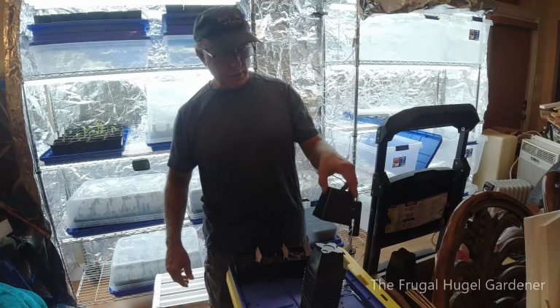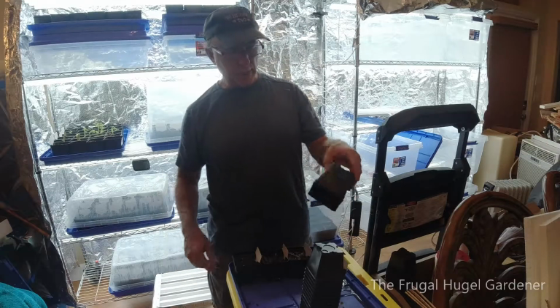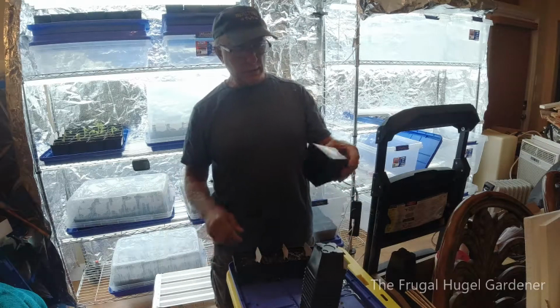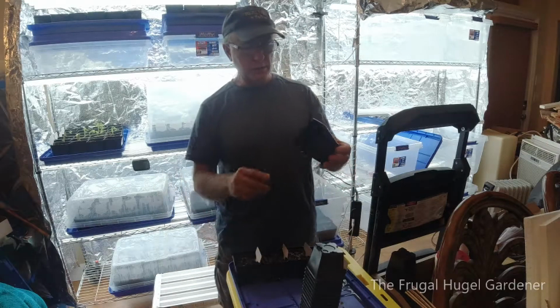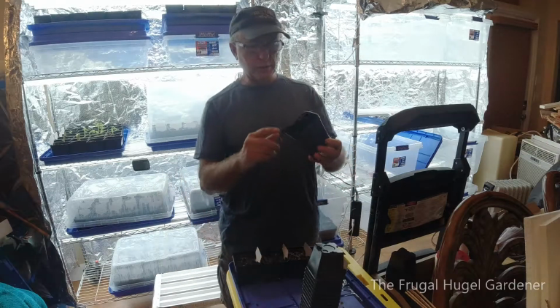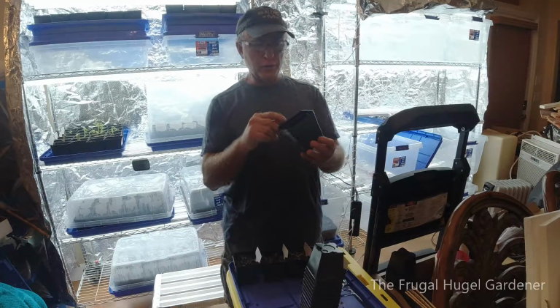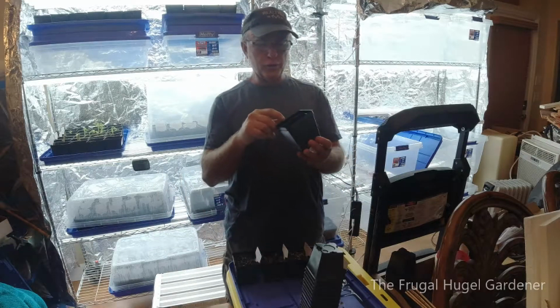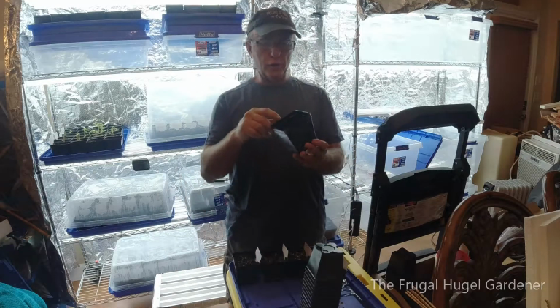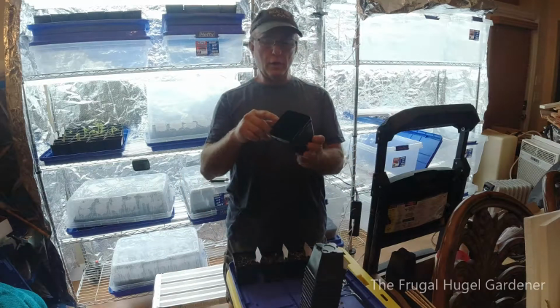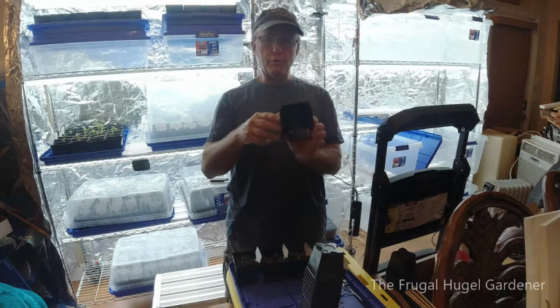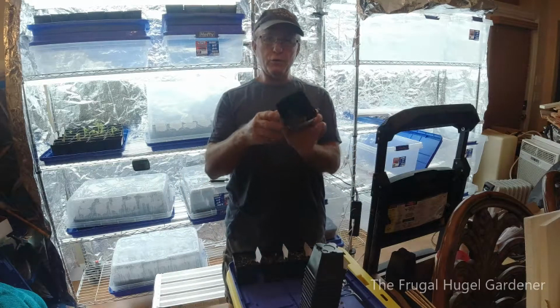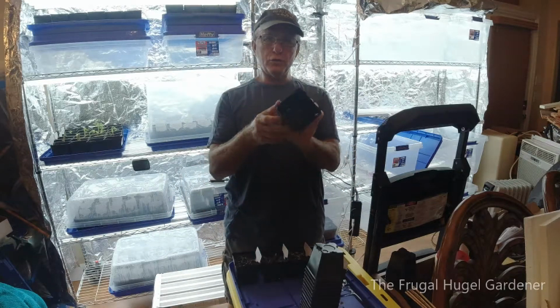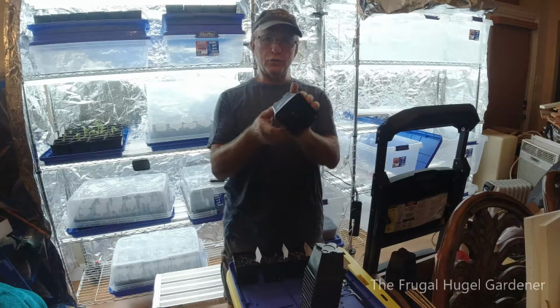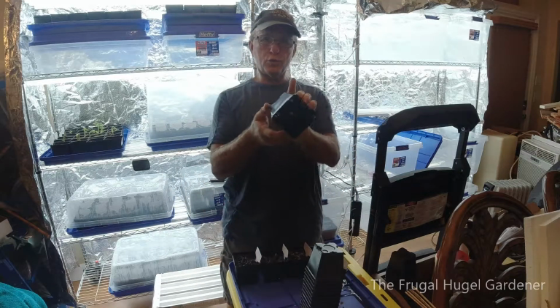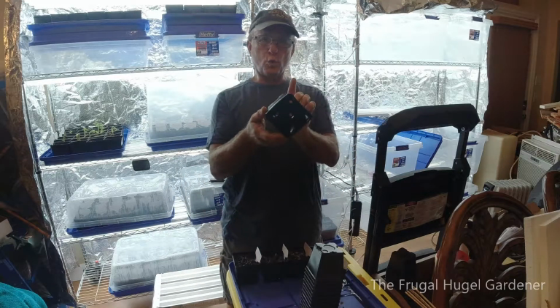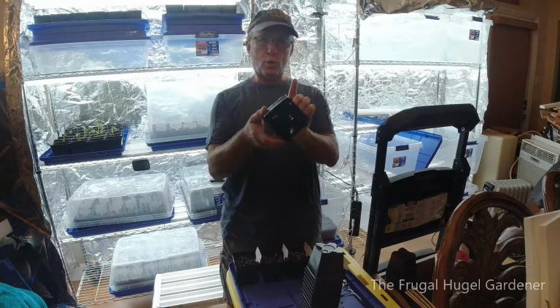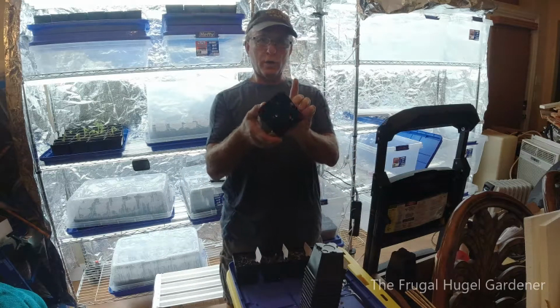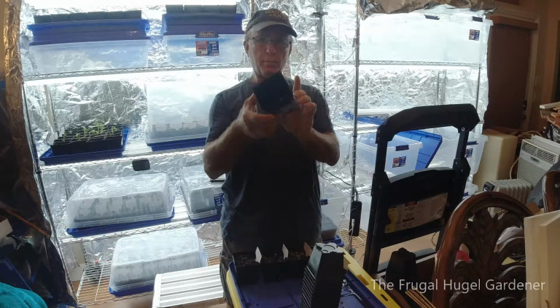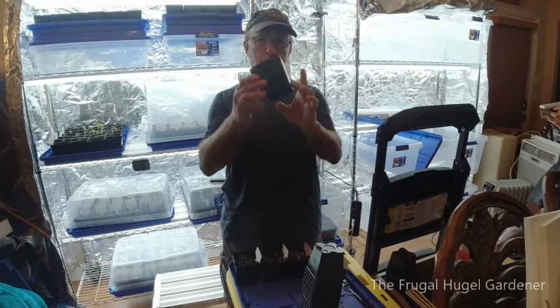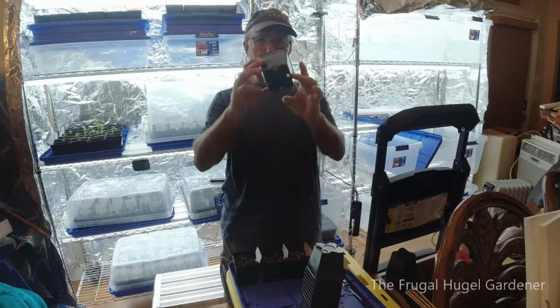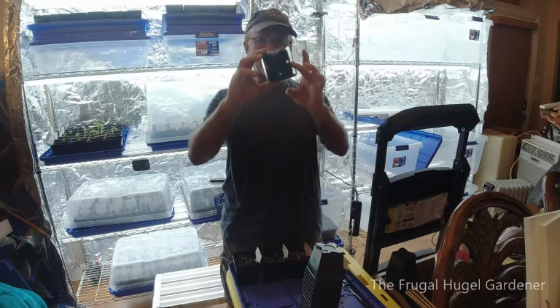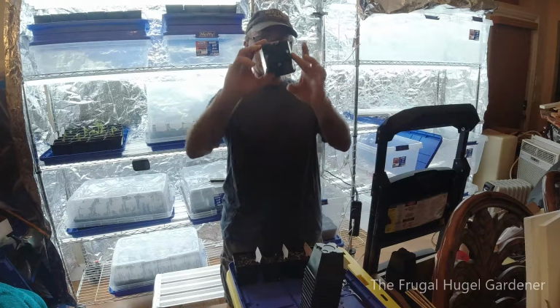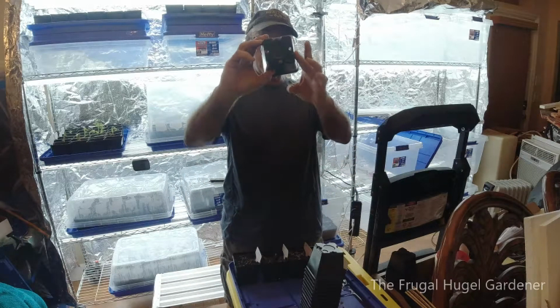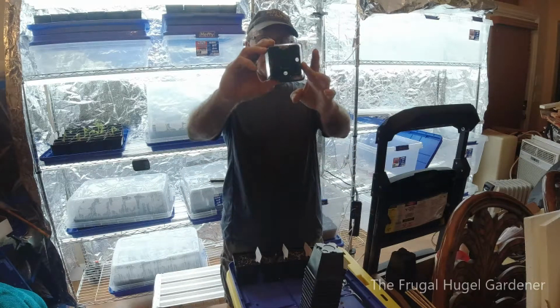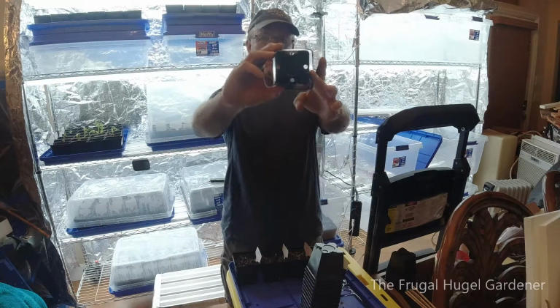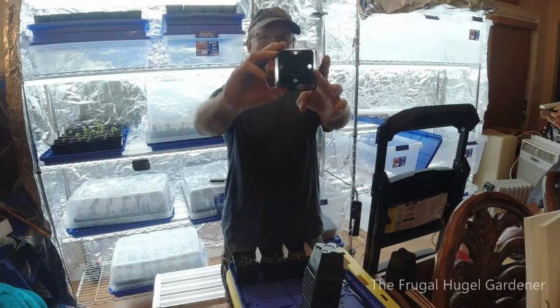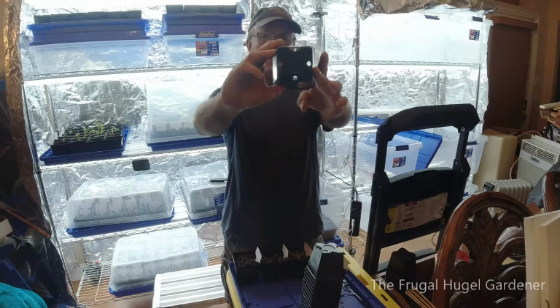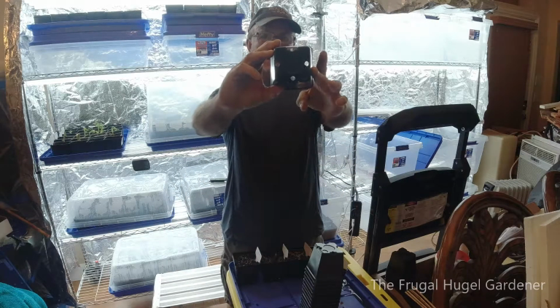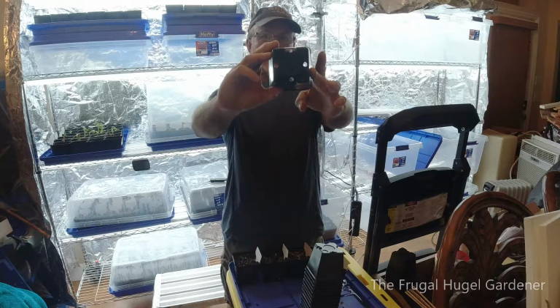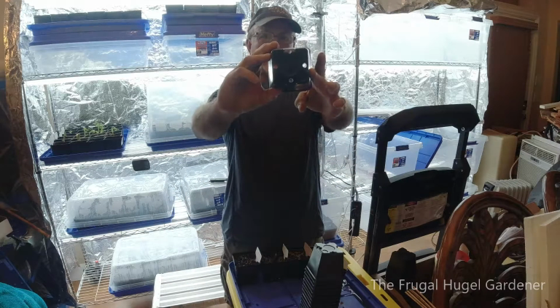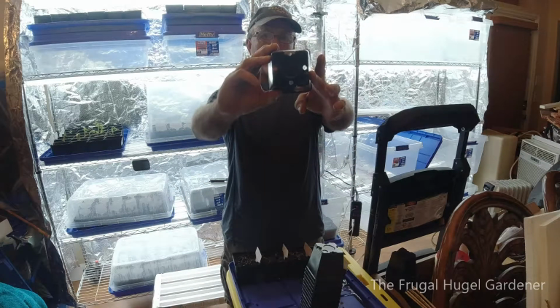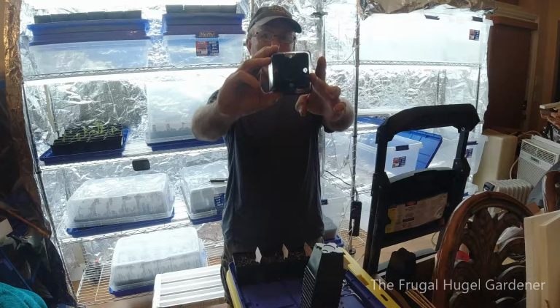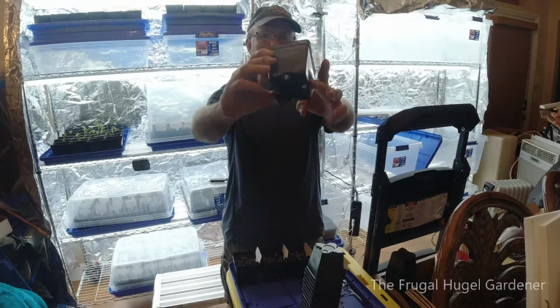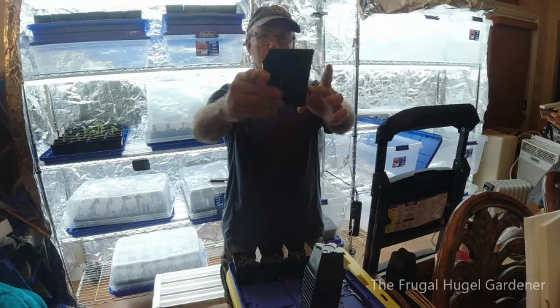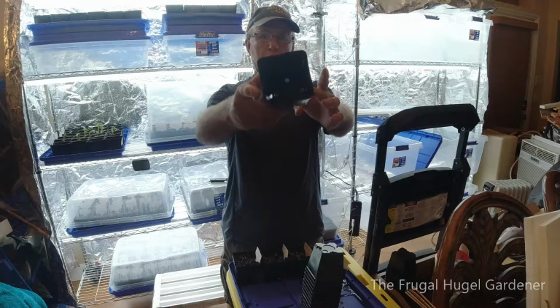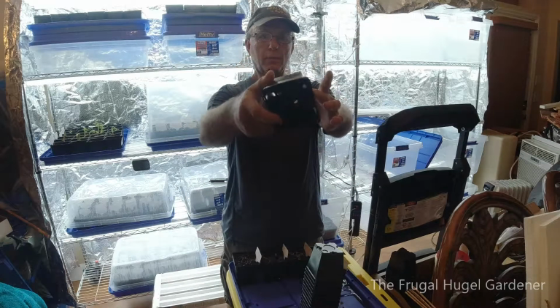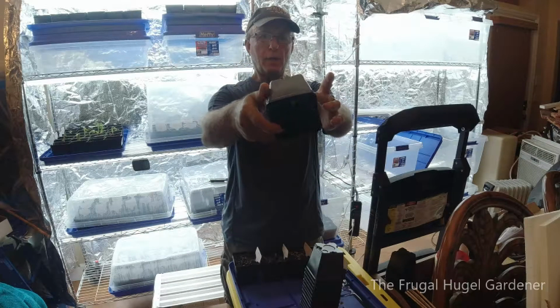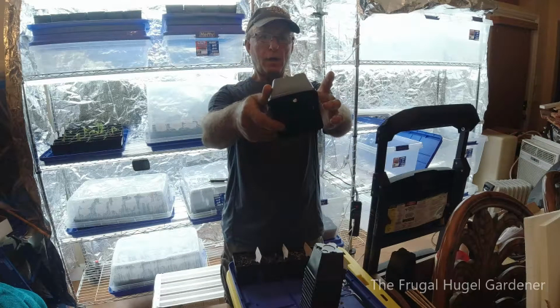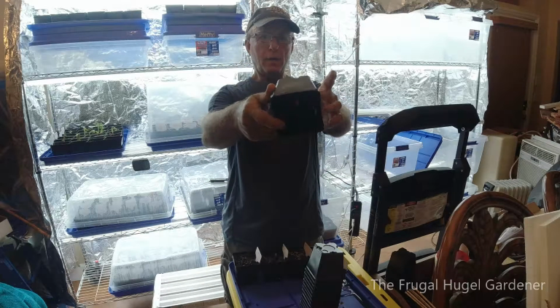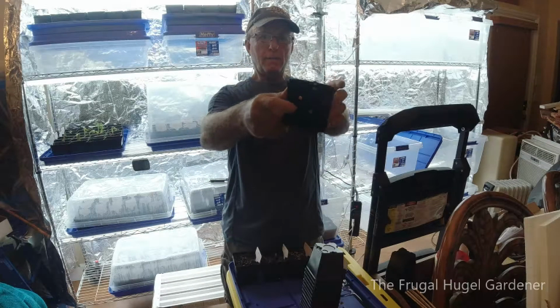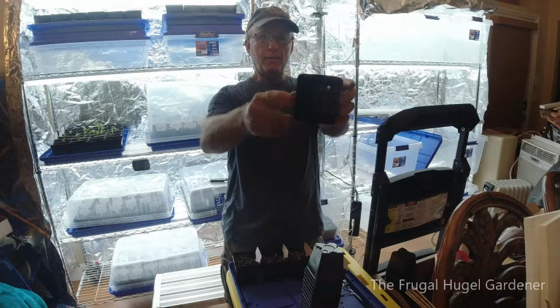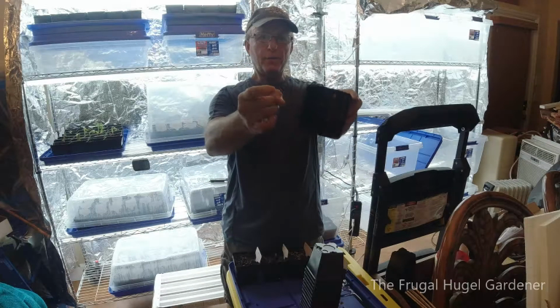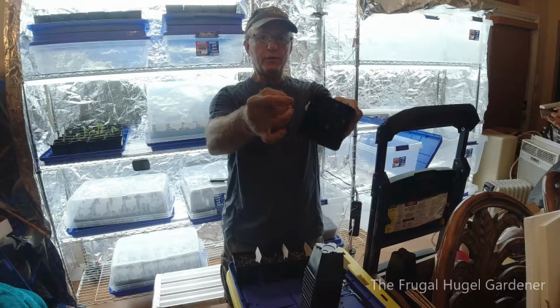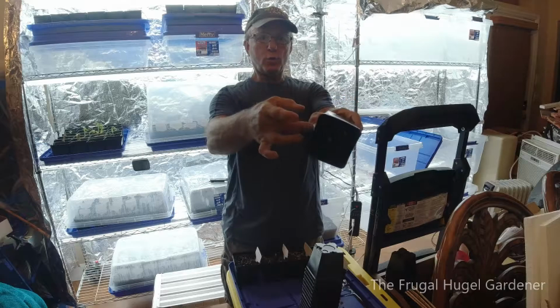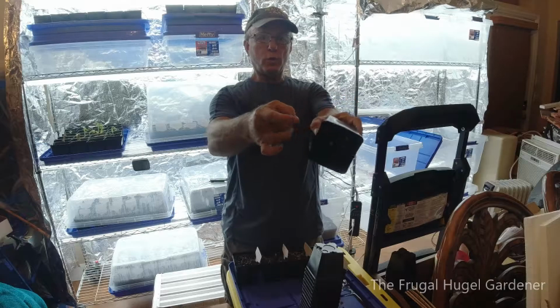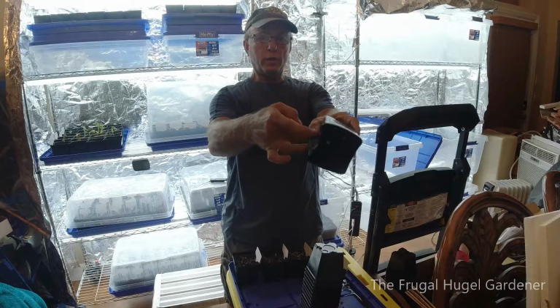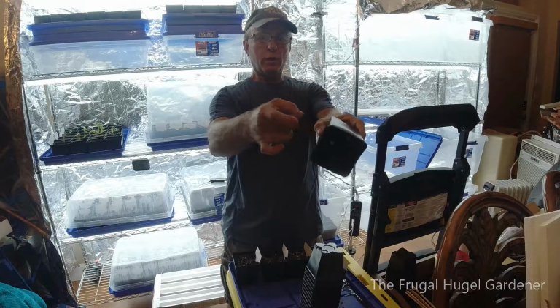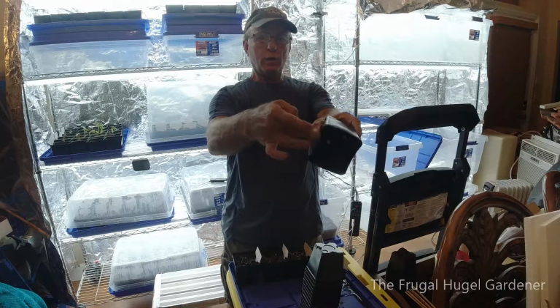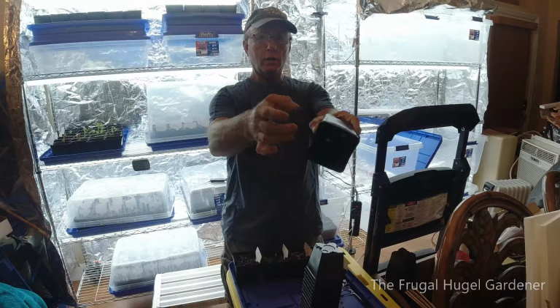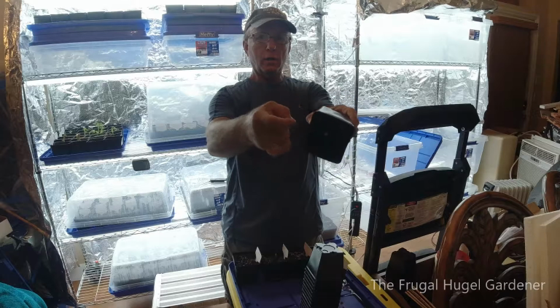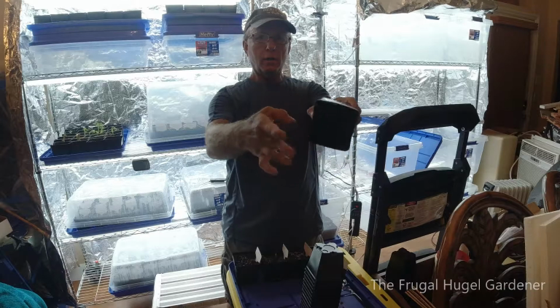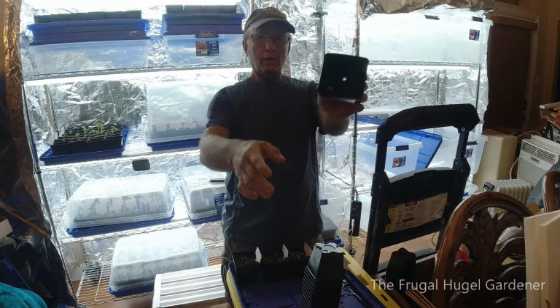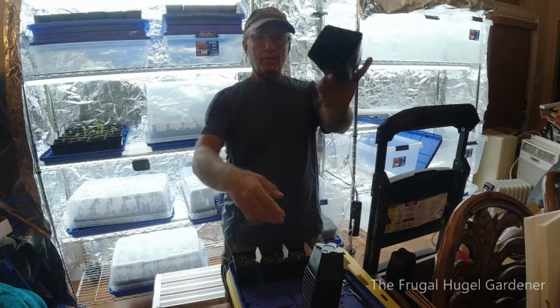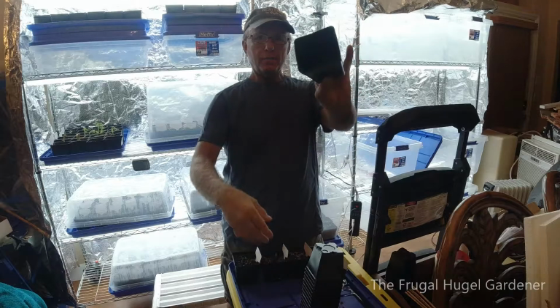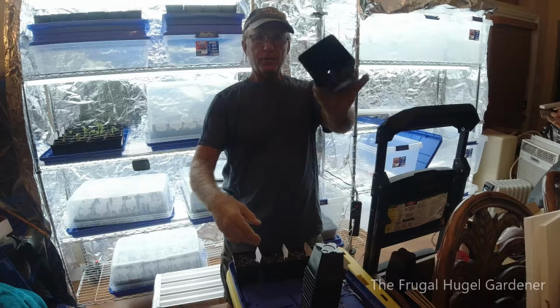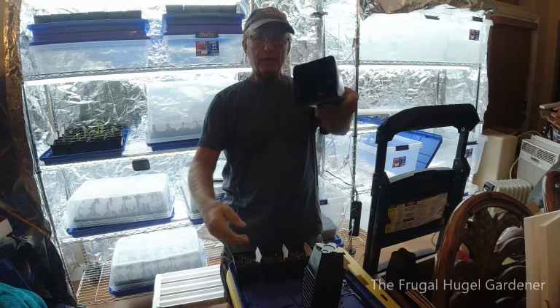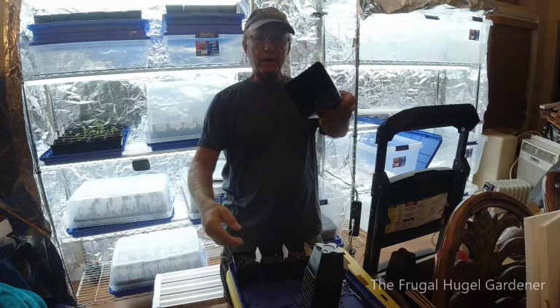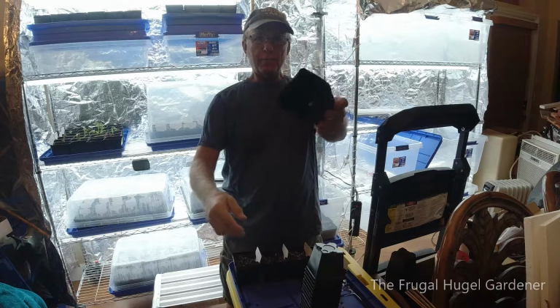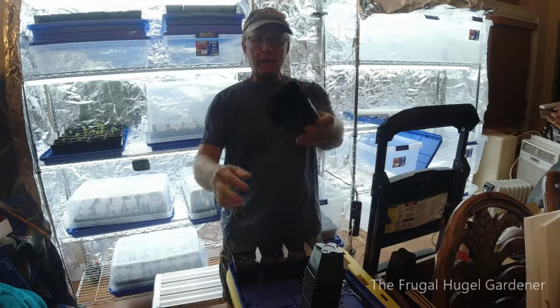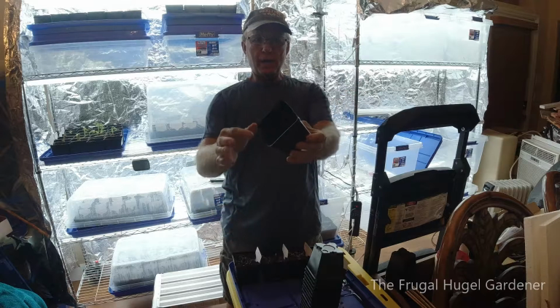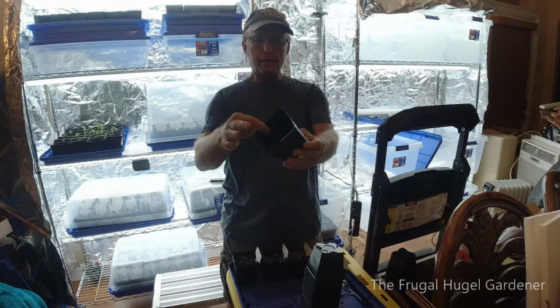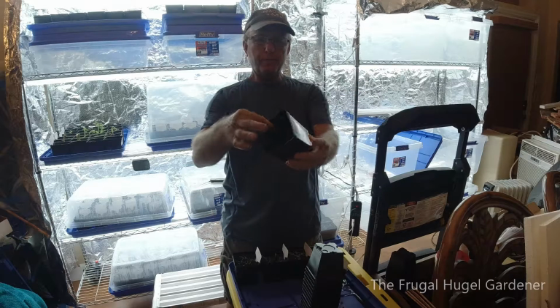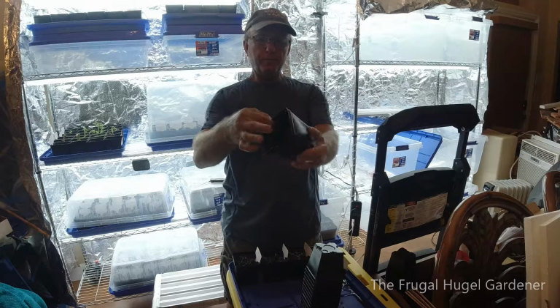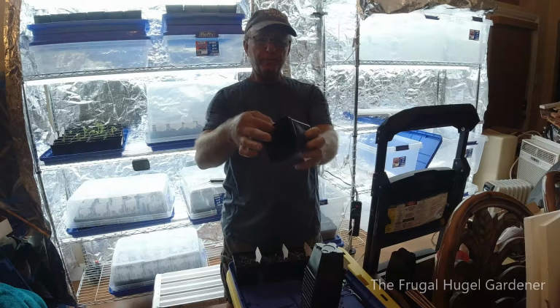First thing in the morning, I'm in my growing room right now, and I was going to go ahead and do a little tour of it and show you my setup.